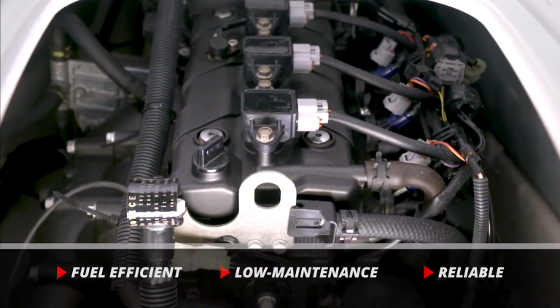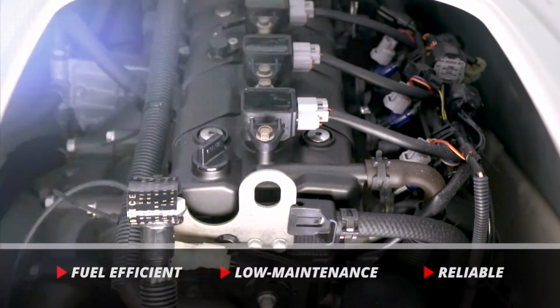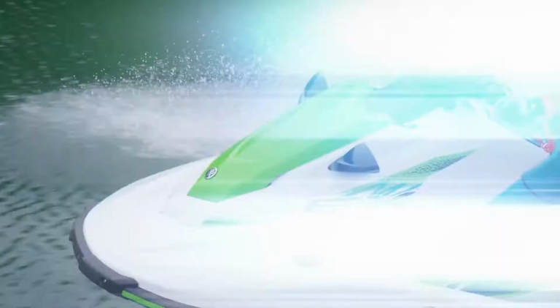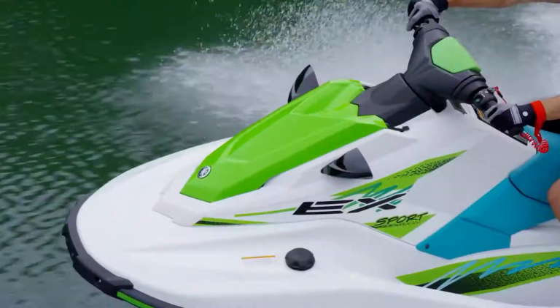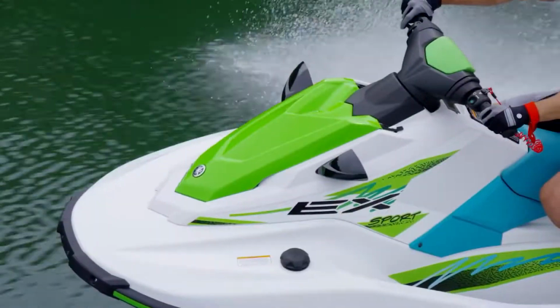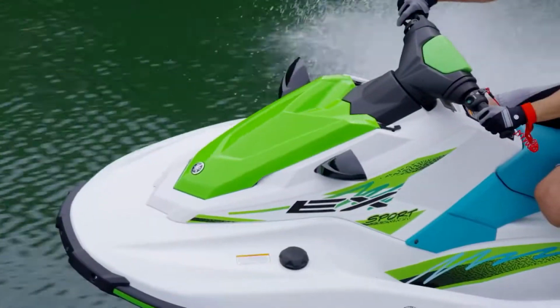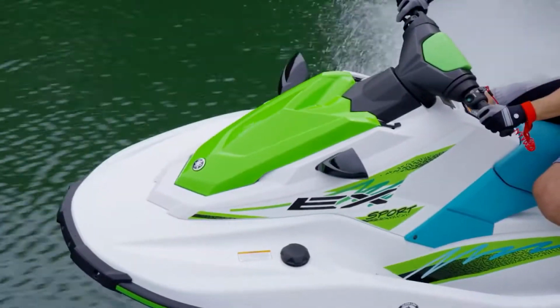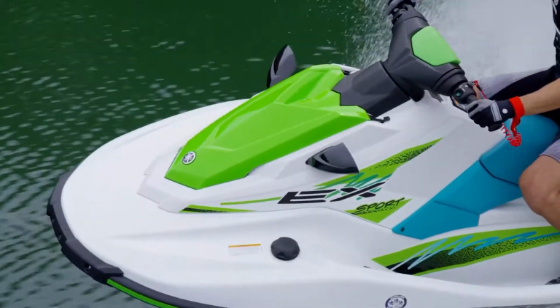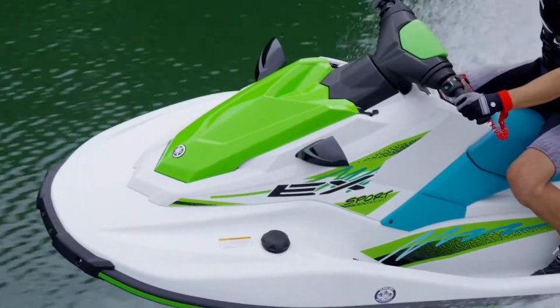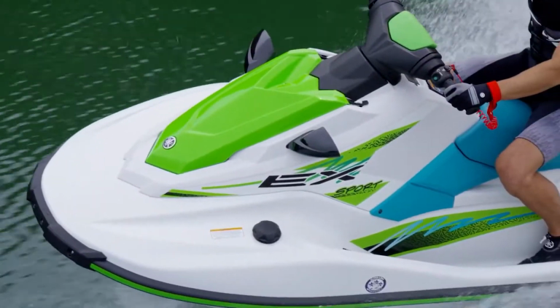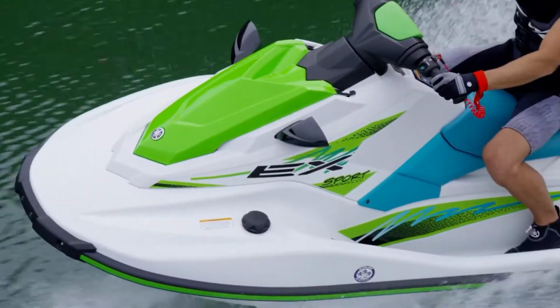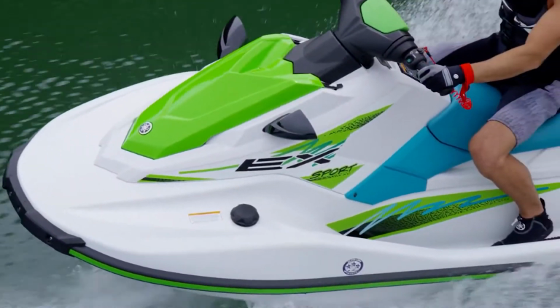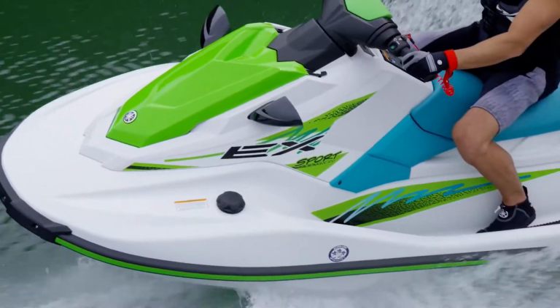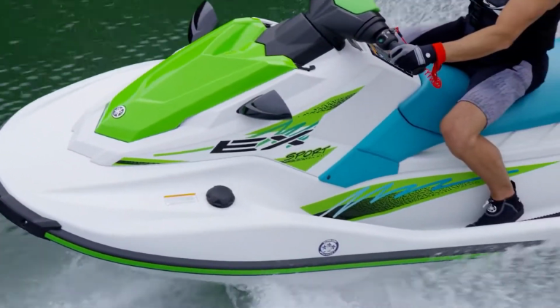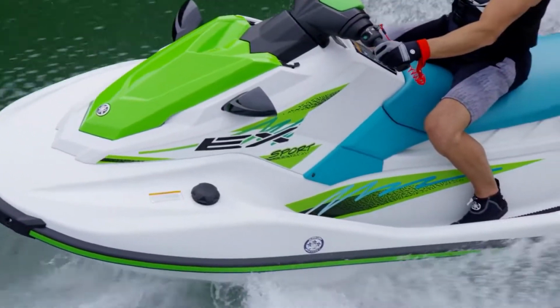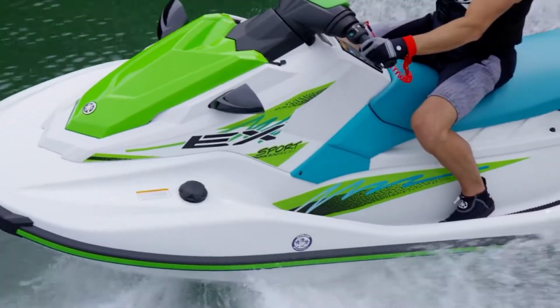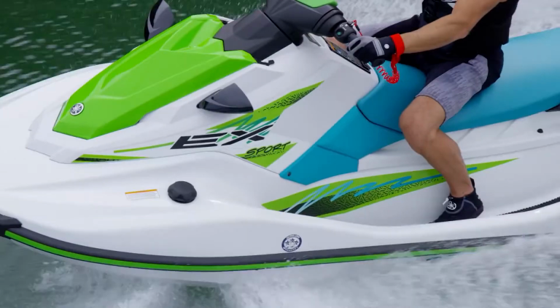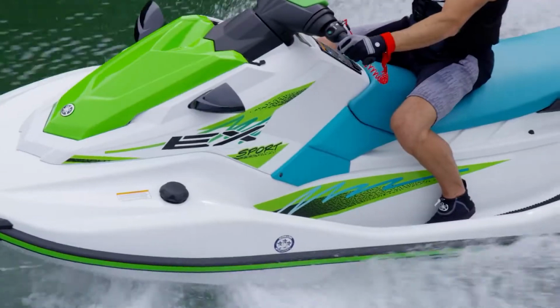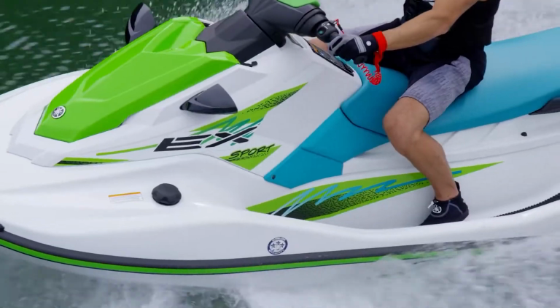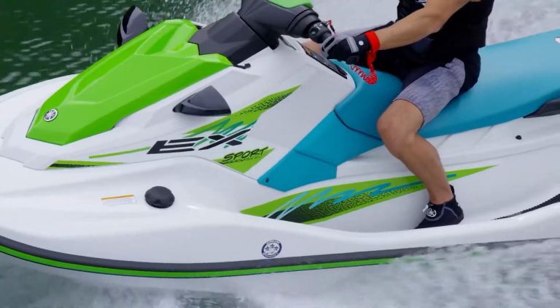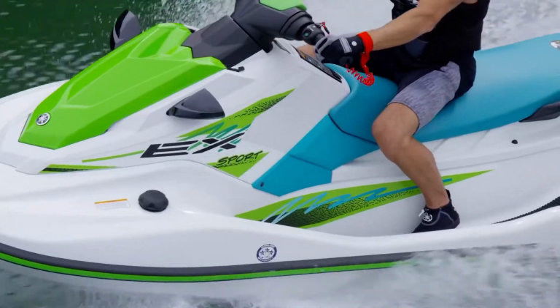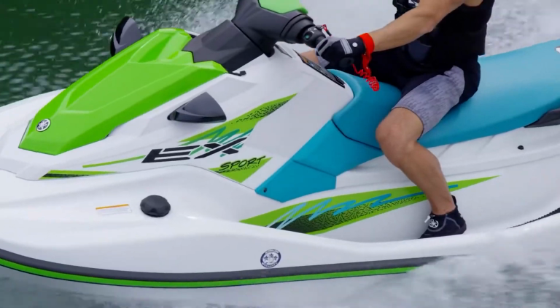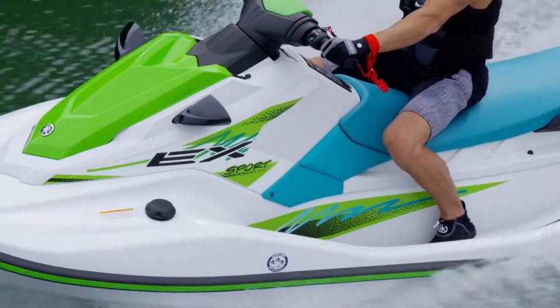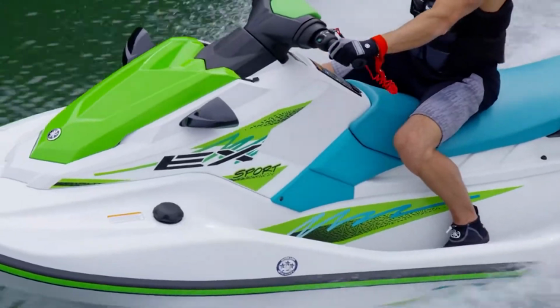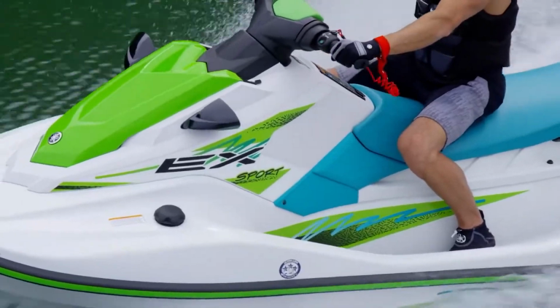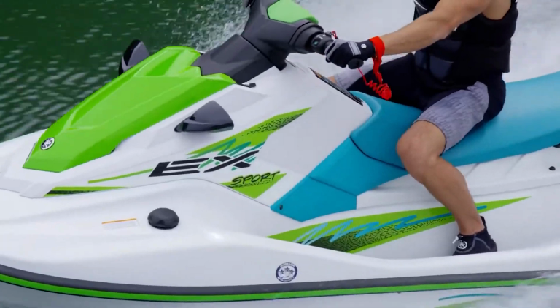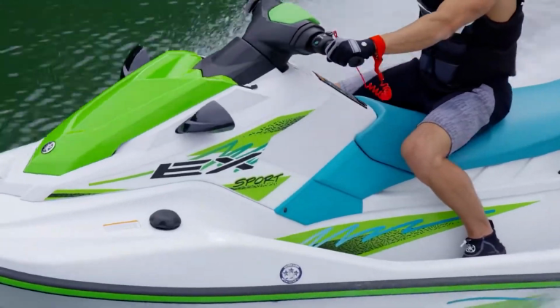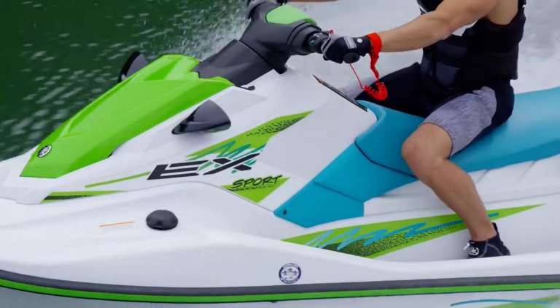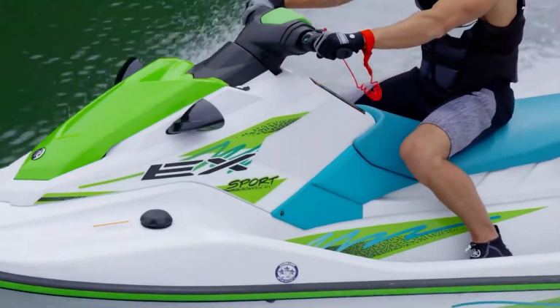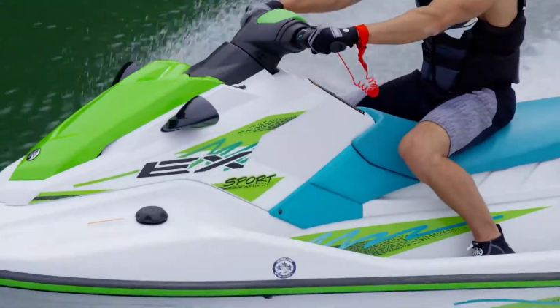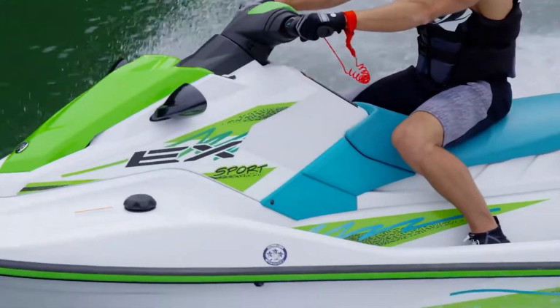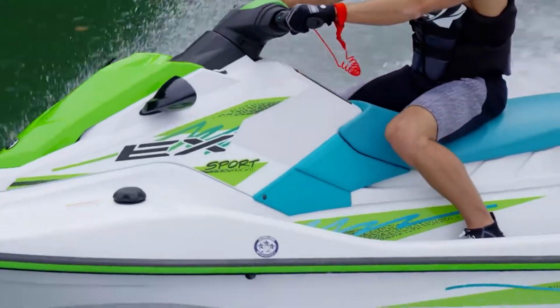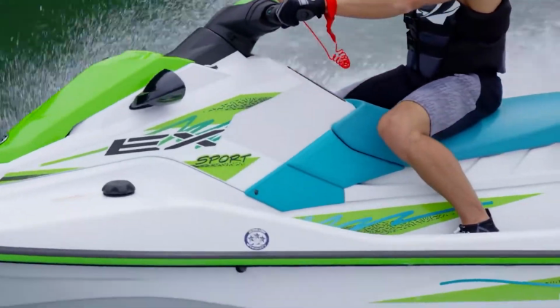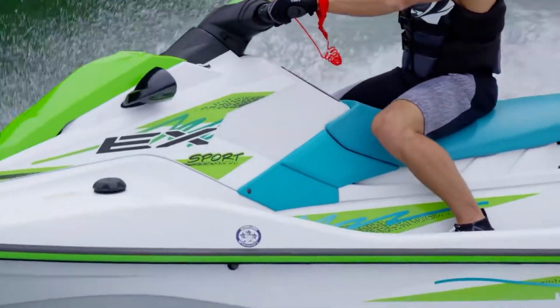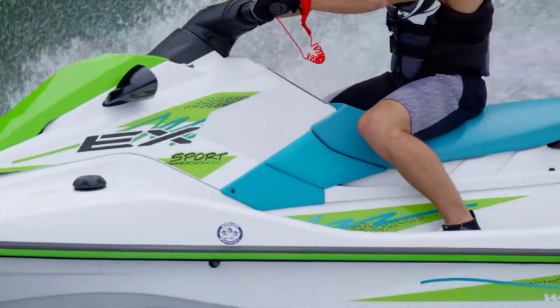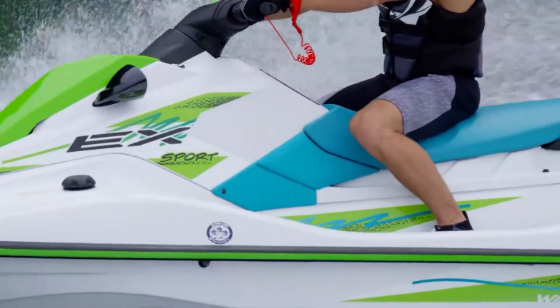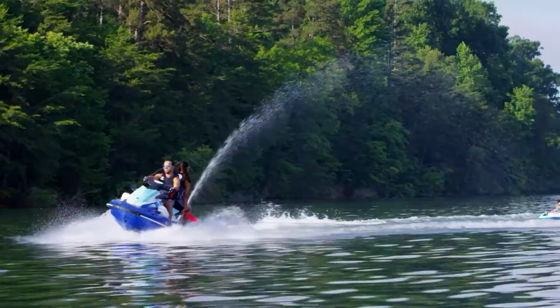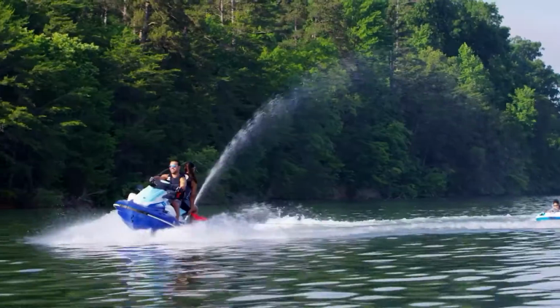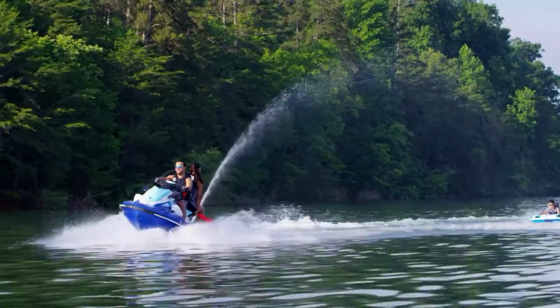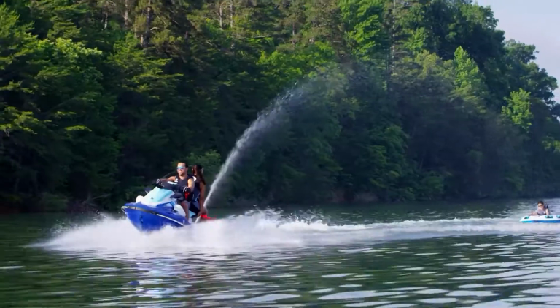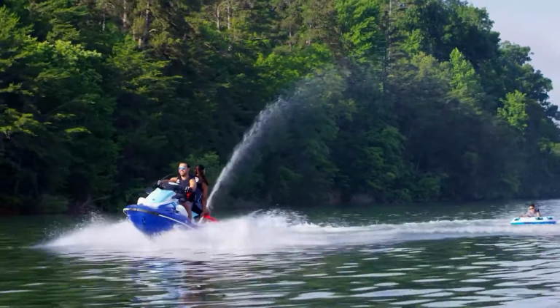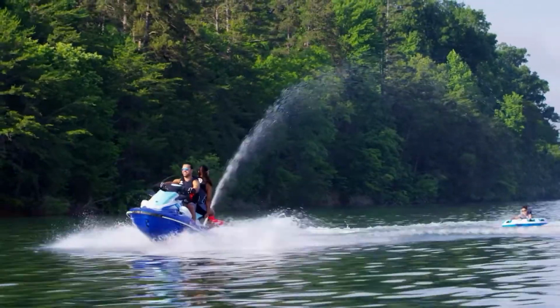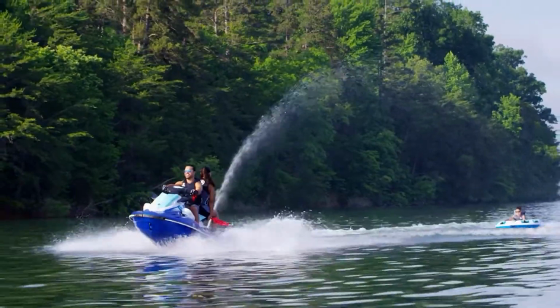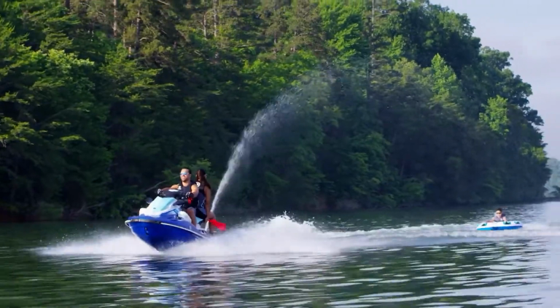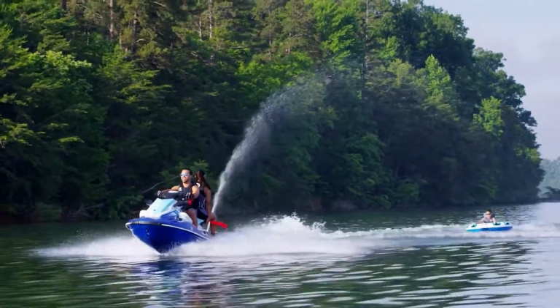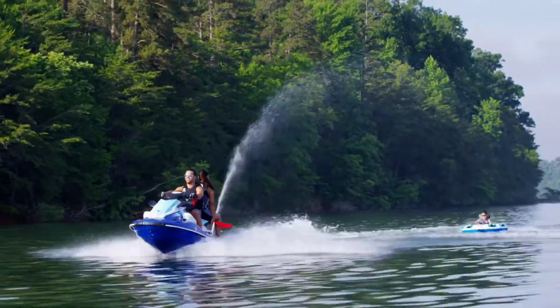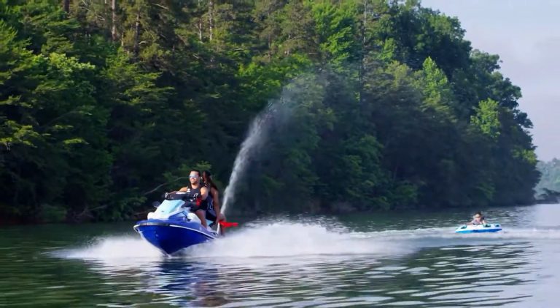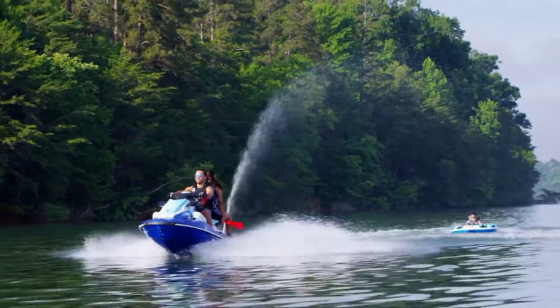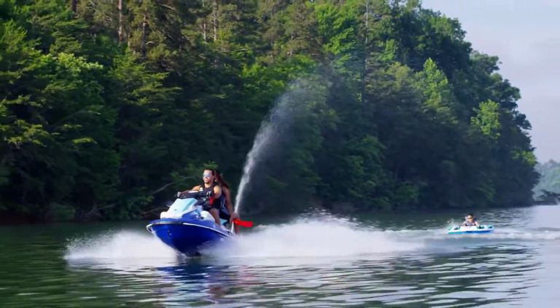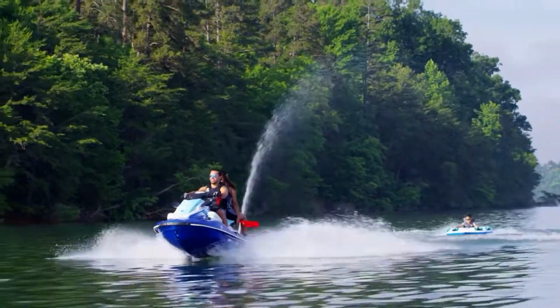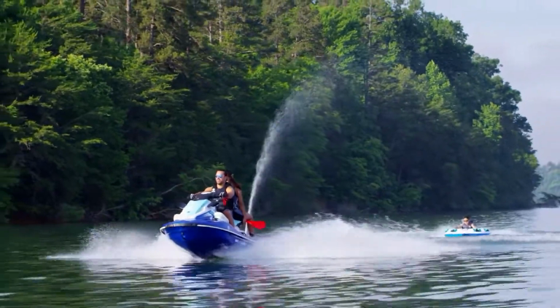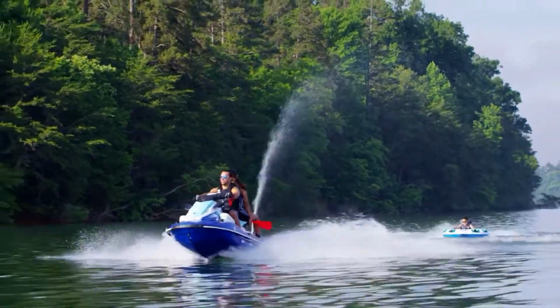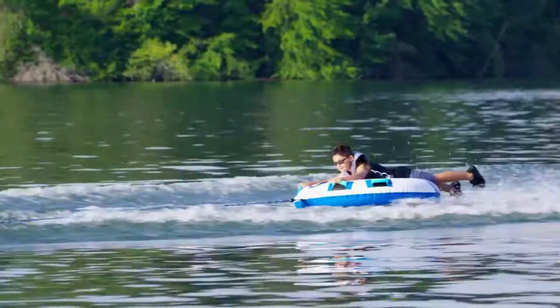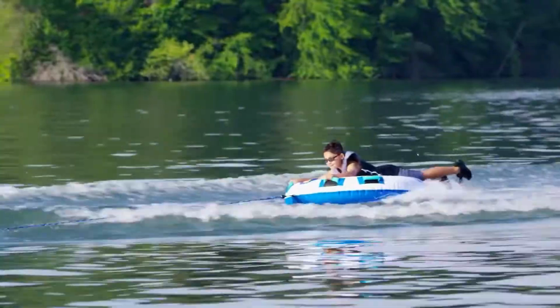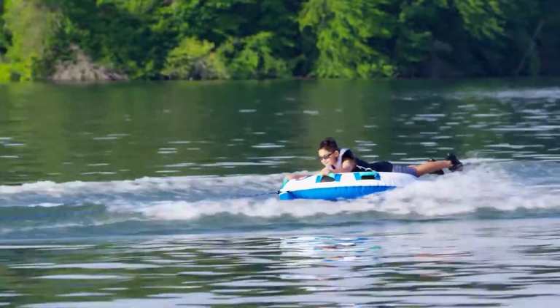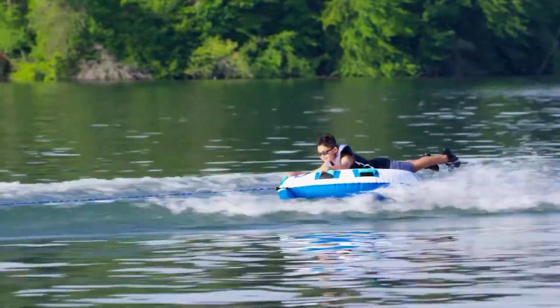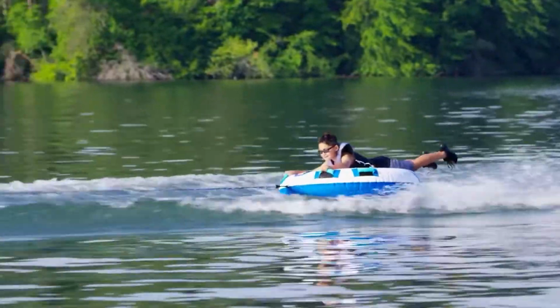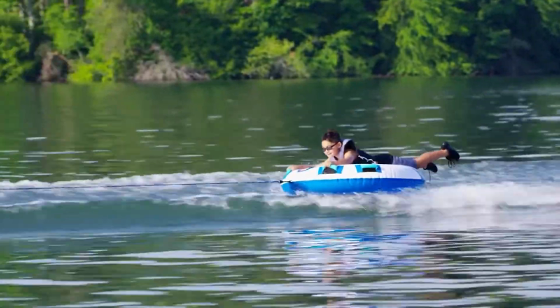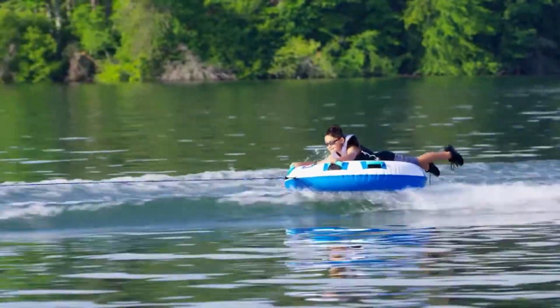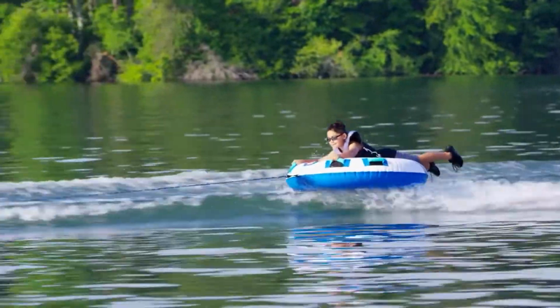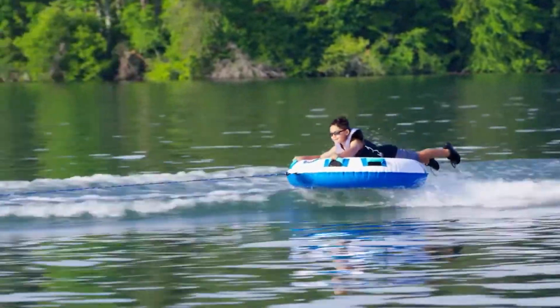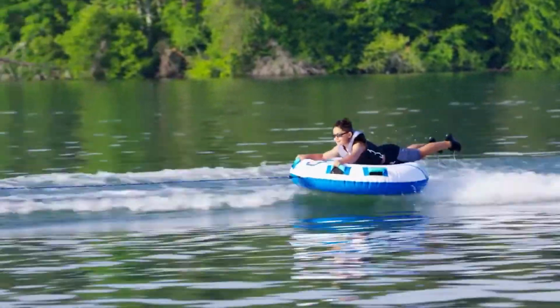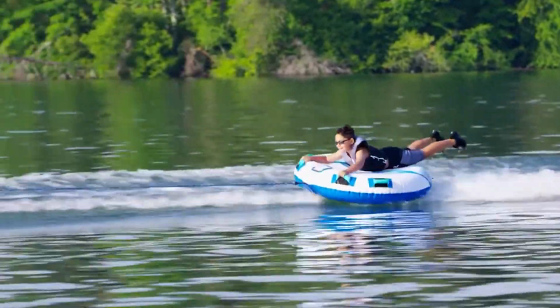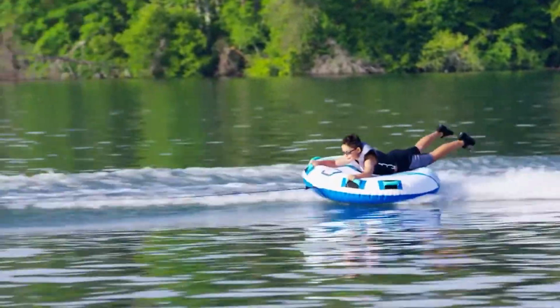With nearly double the fuel capacity of competing models, the EX-Series is designed for all-day fun.